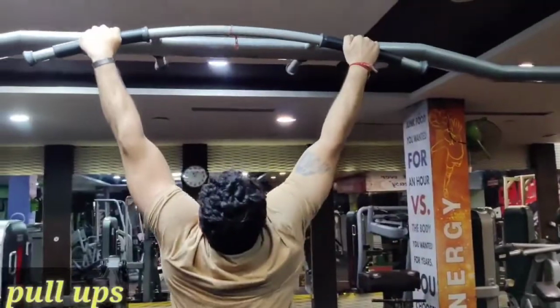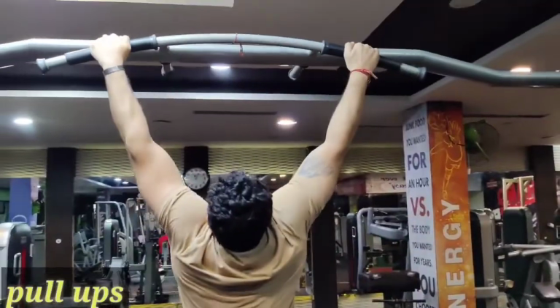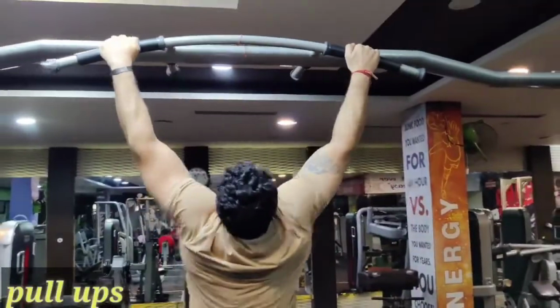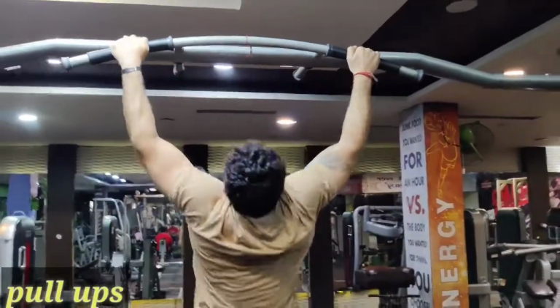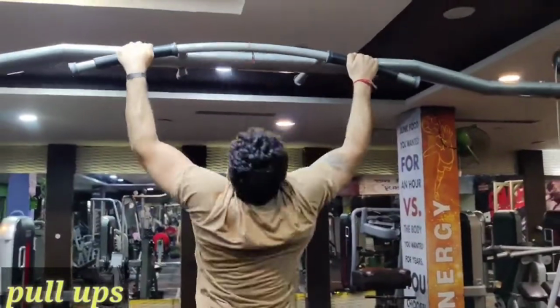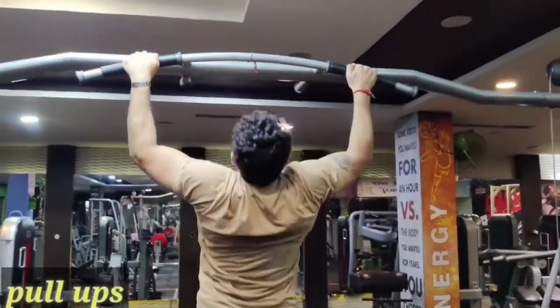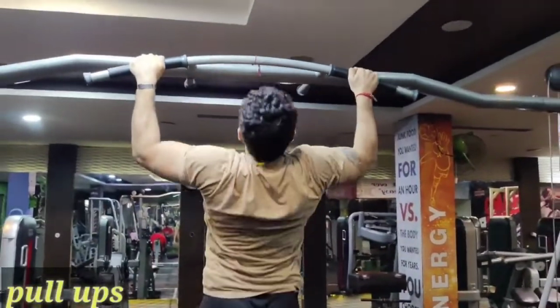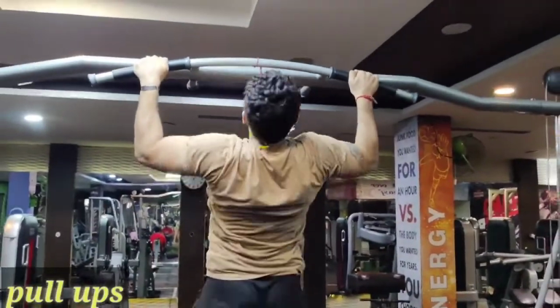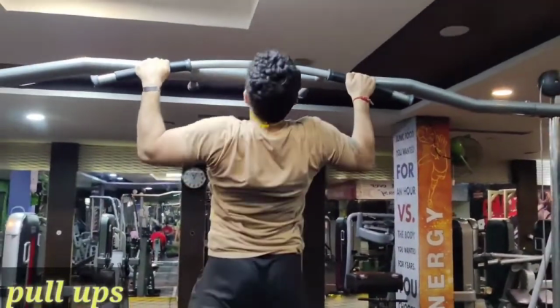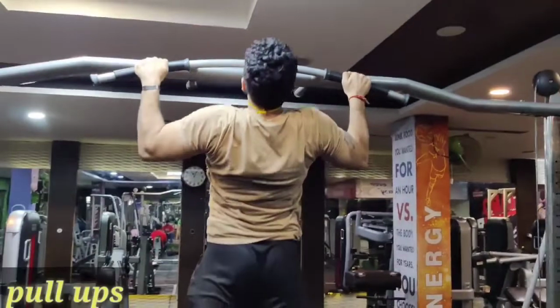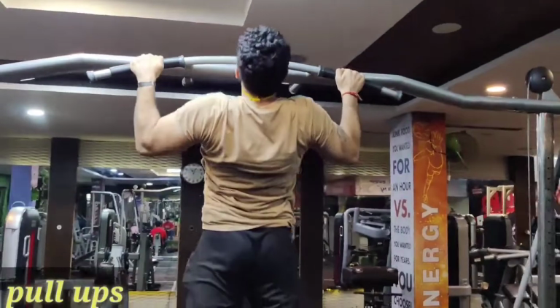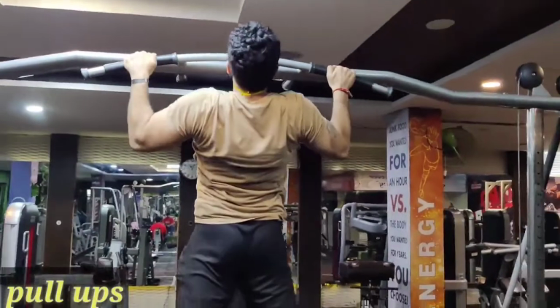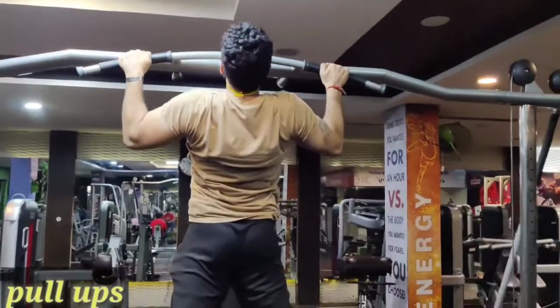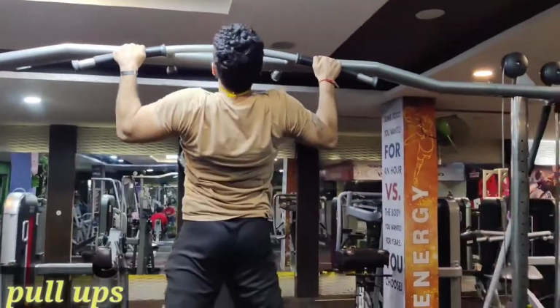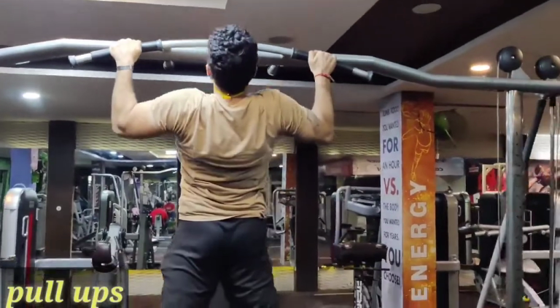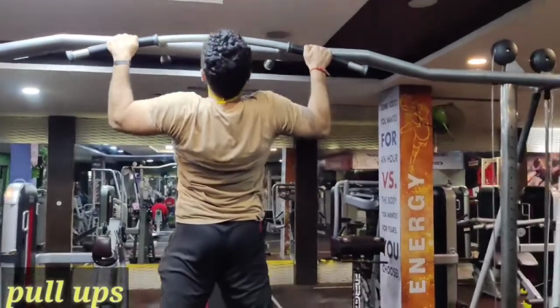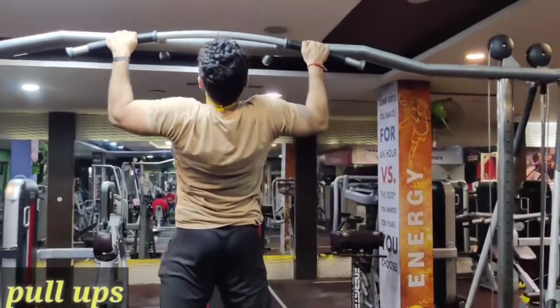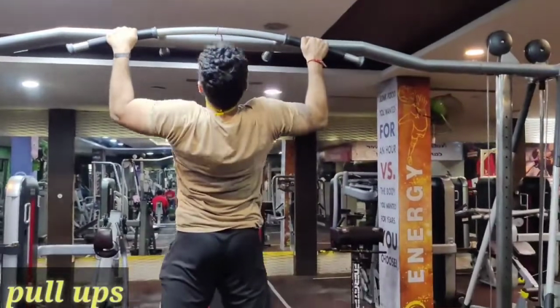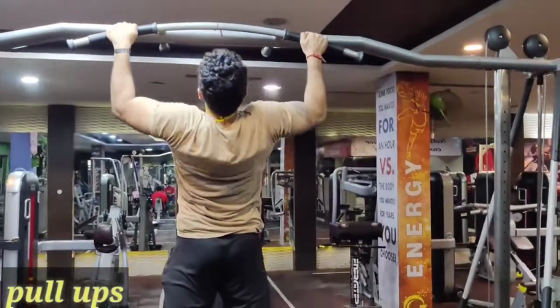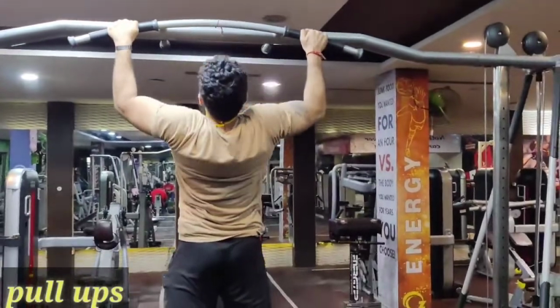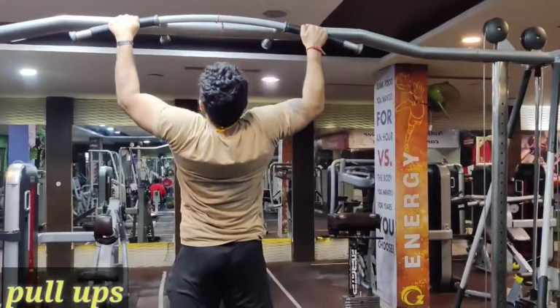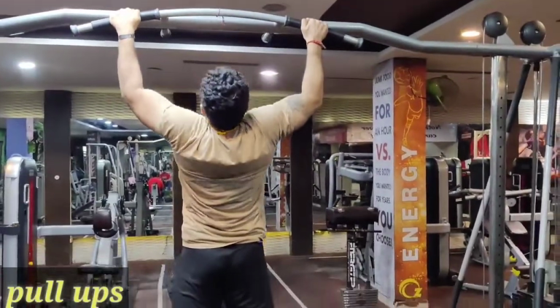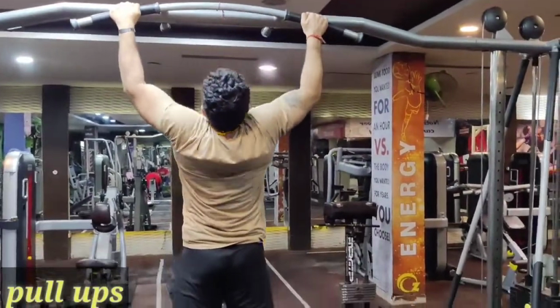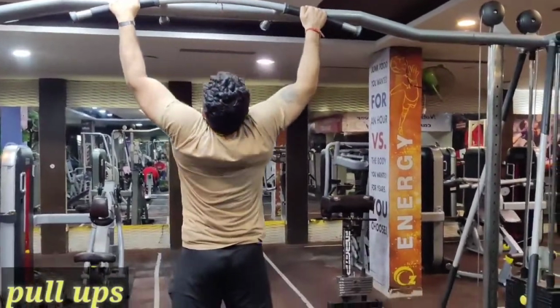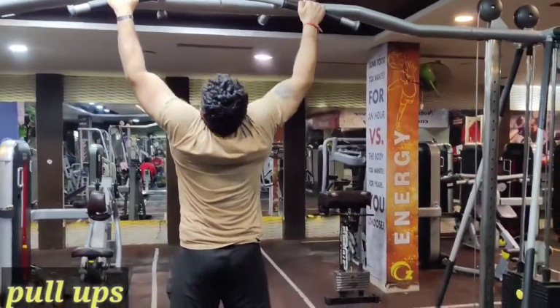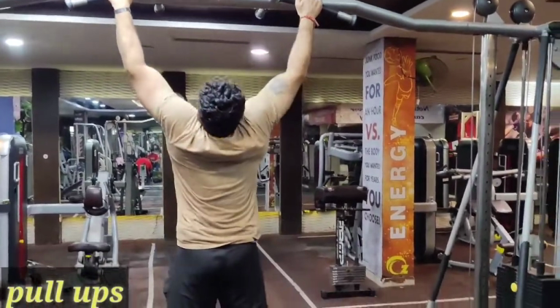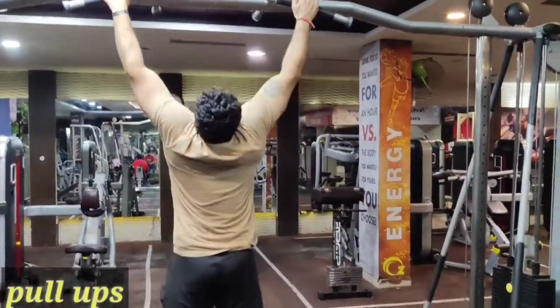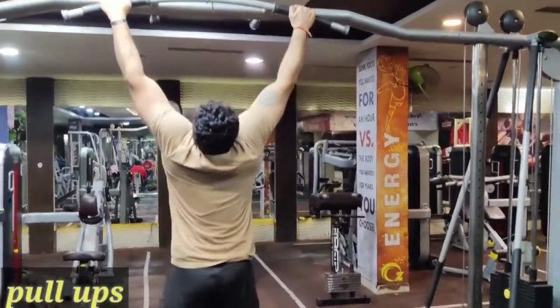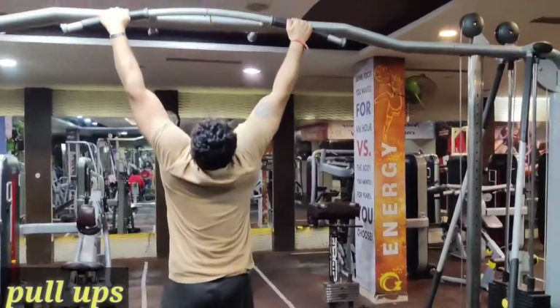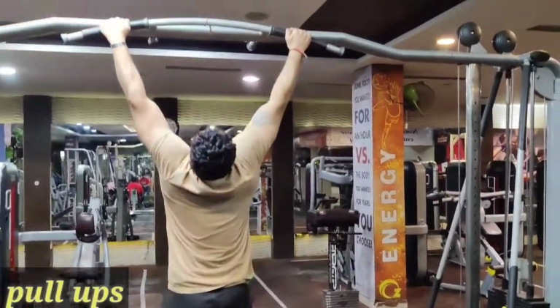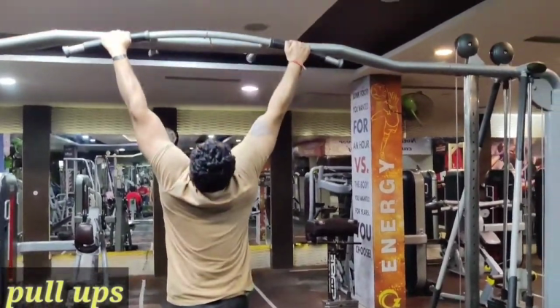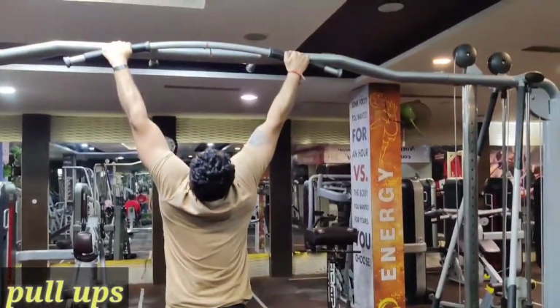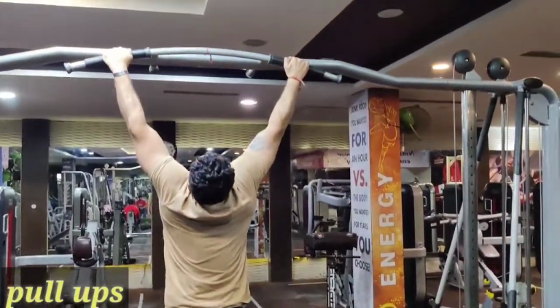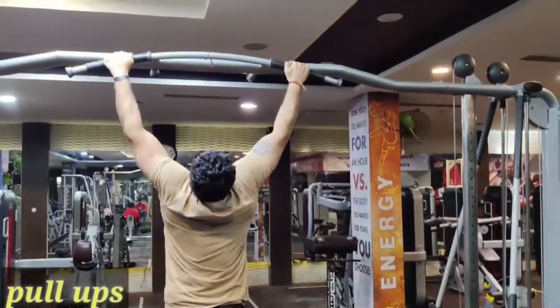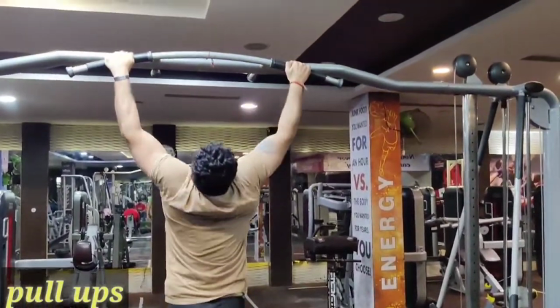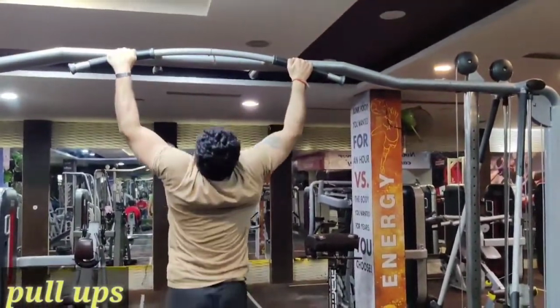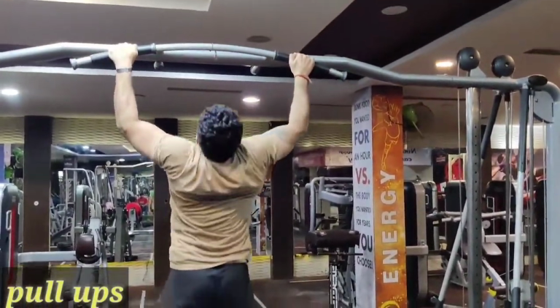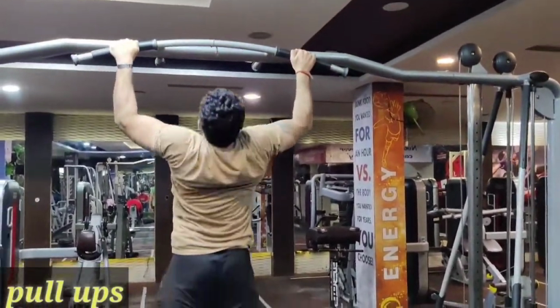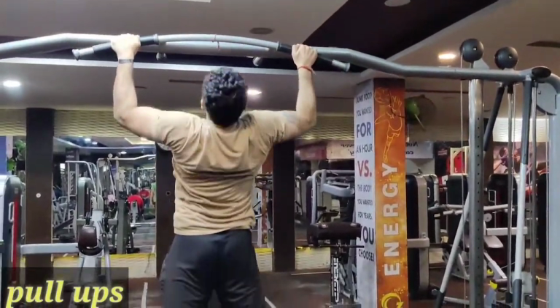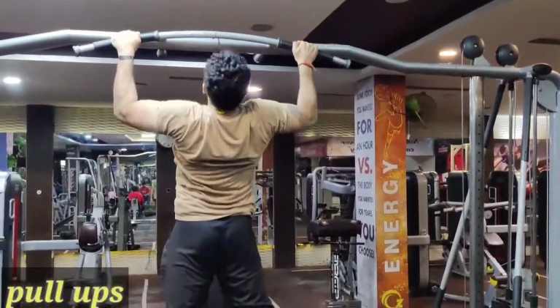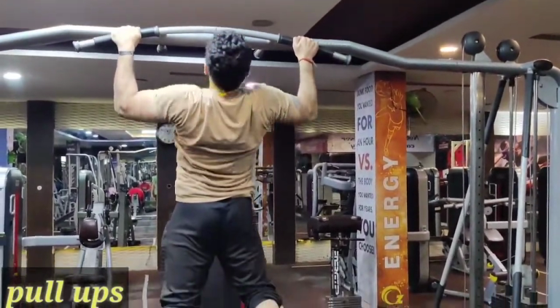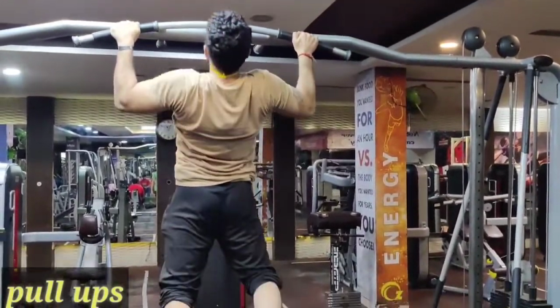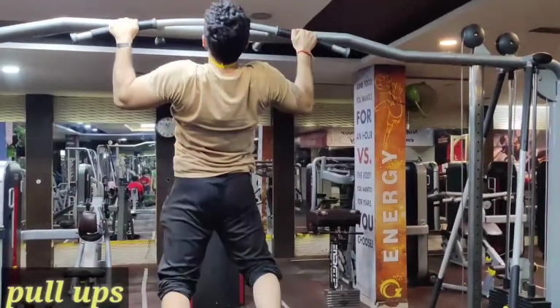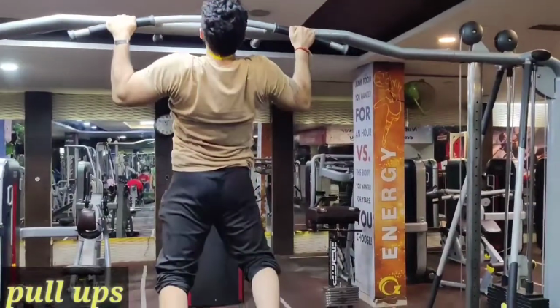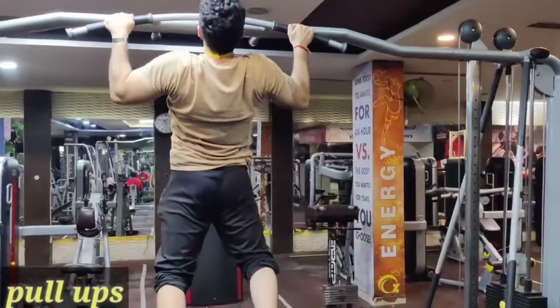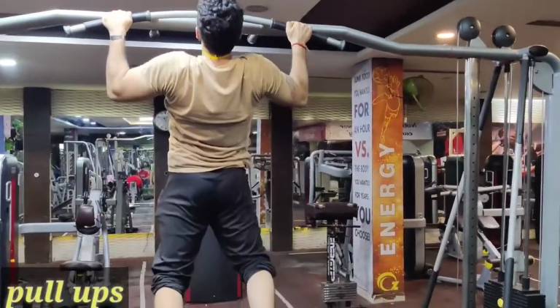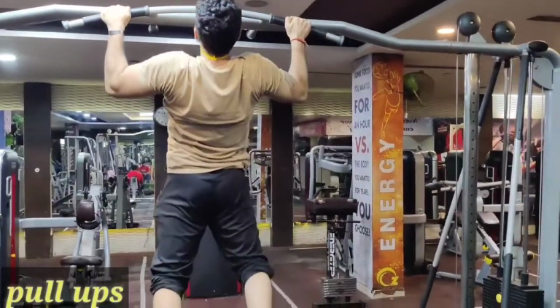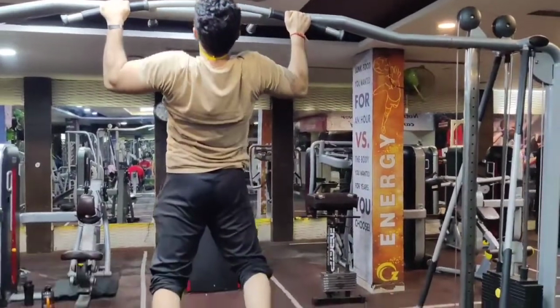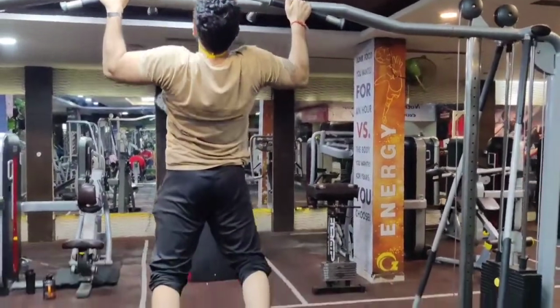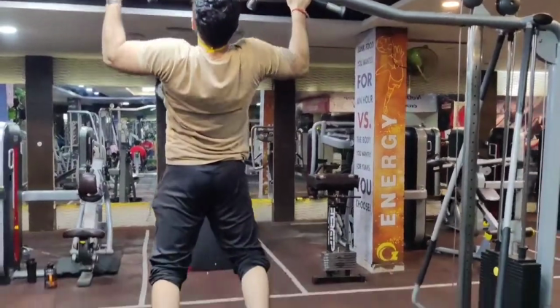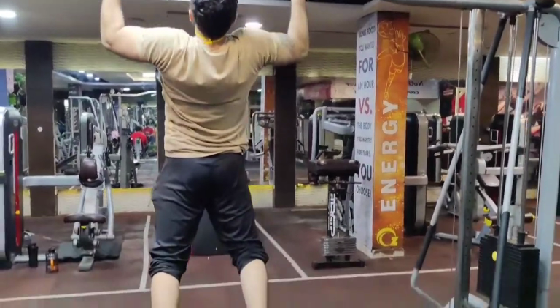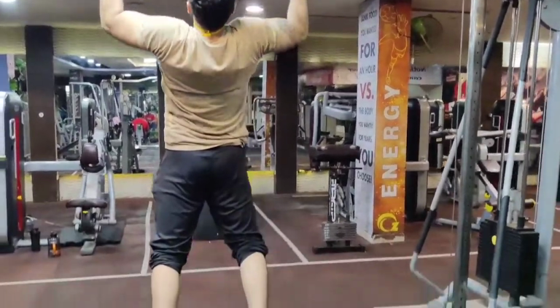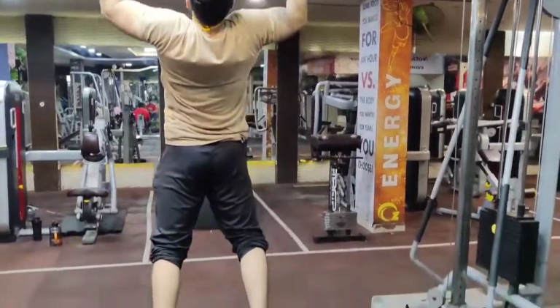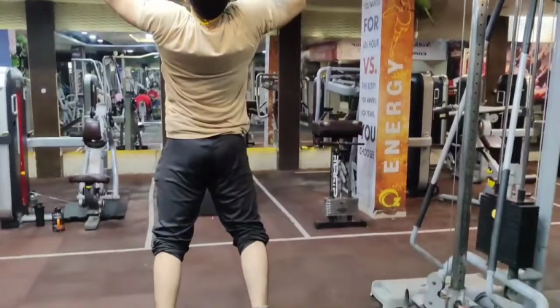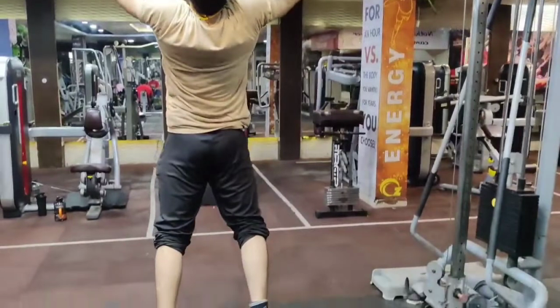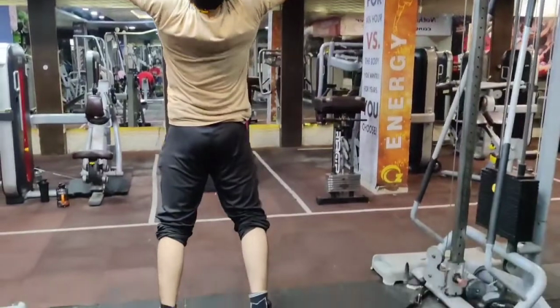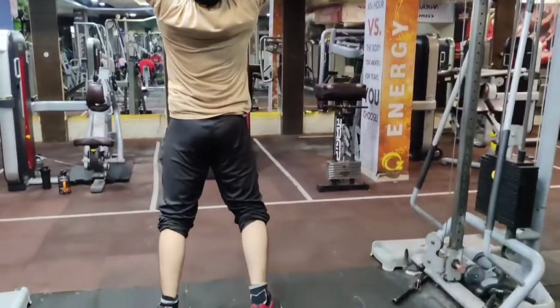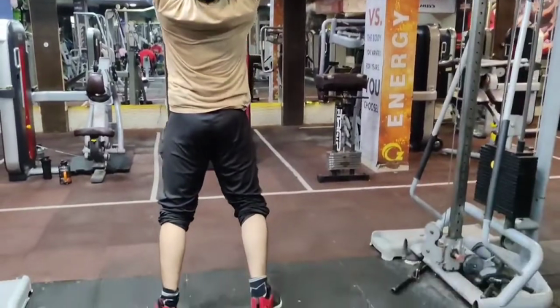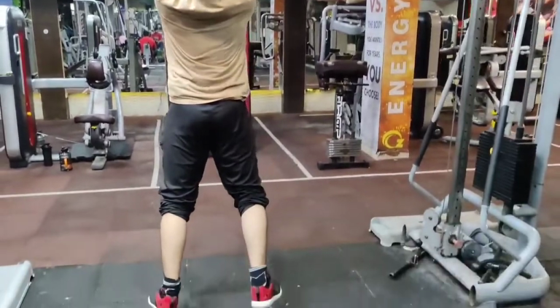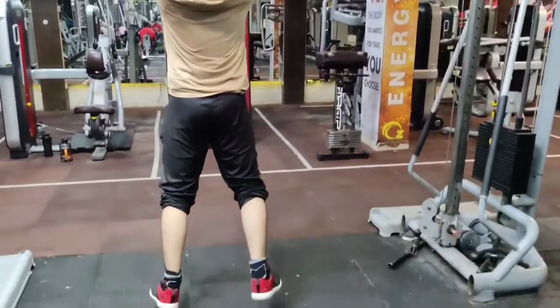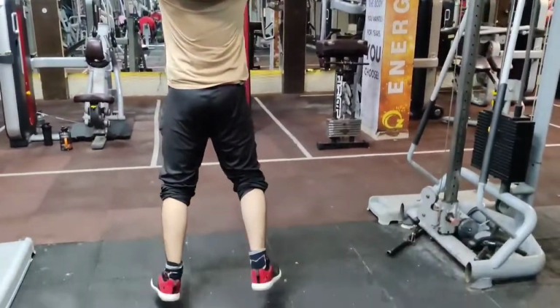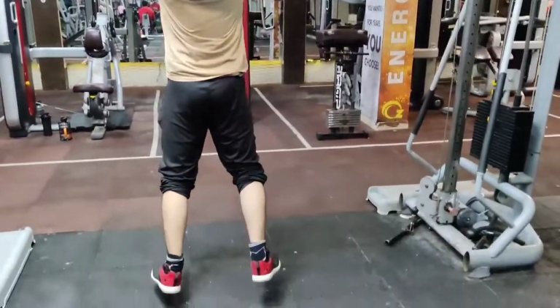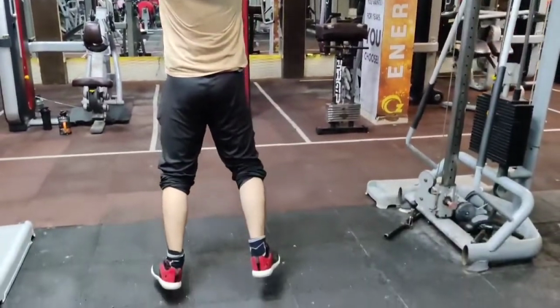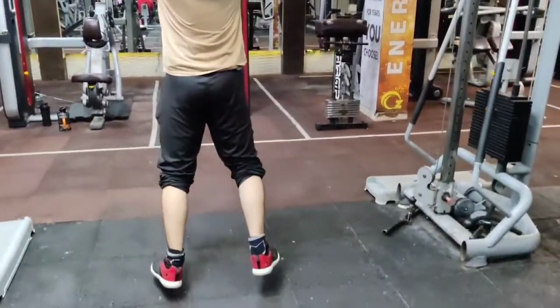Now I will stretch with pull-ups. Guys, pull-ups are the biggest exercise for the back. Do the pull-ups. Now I am going to relax.